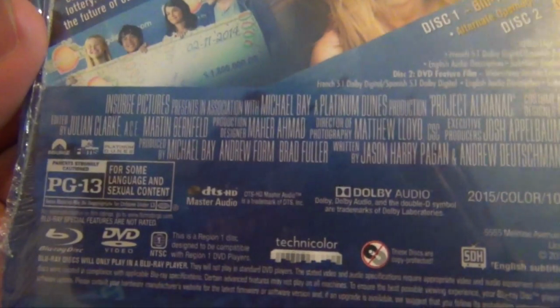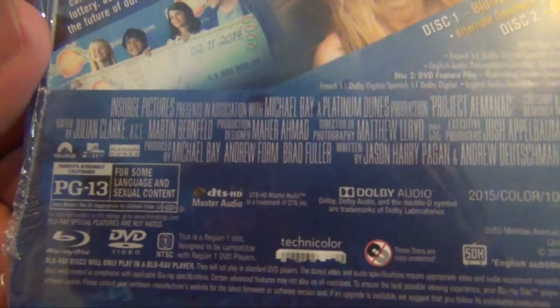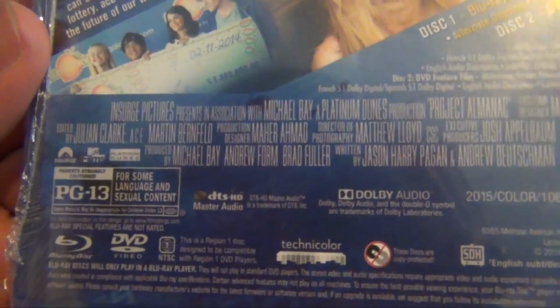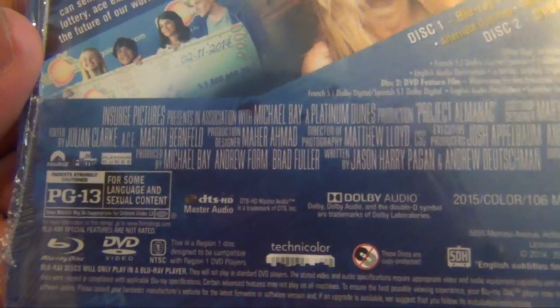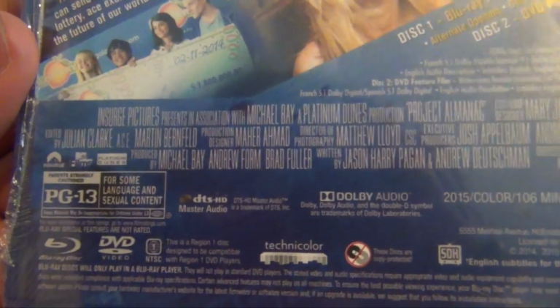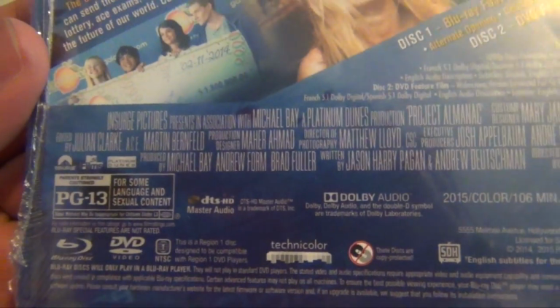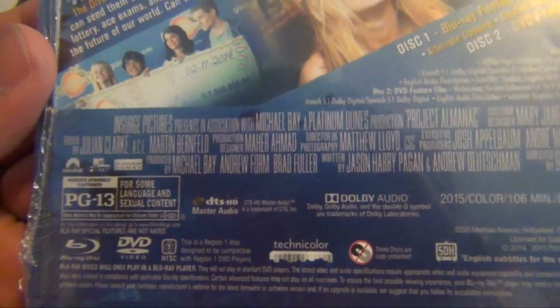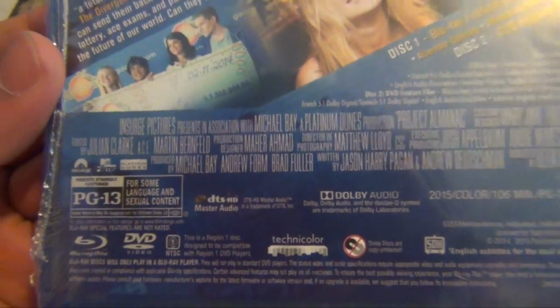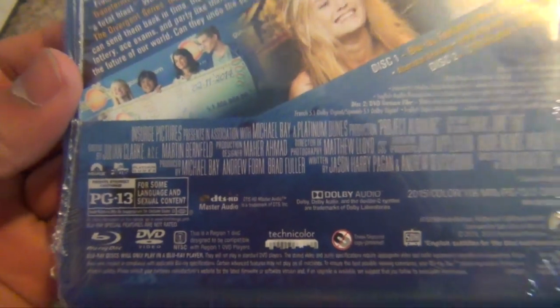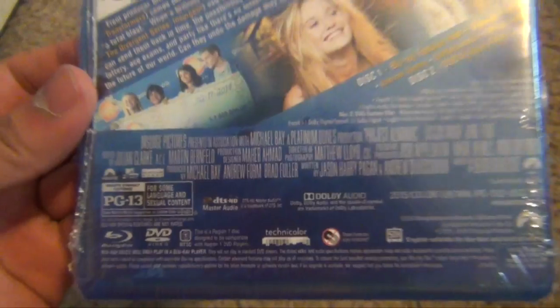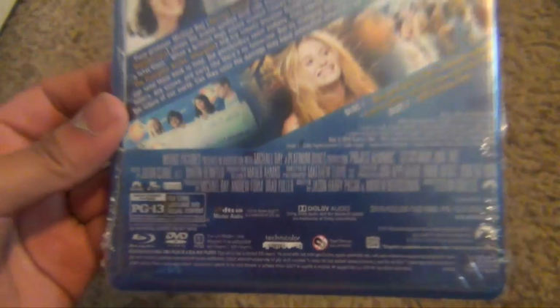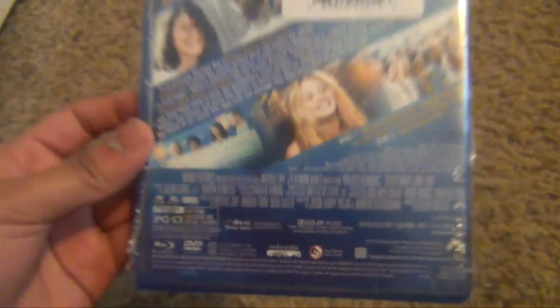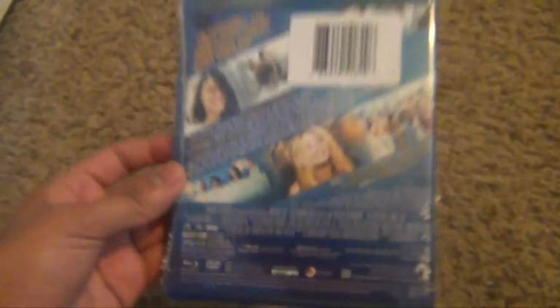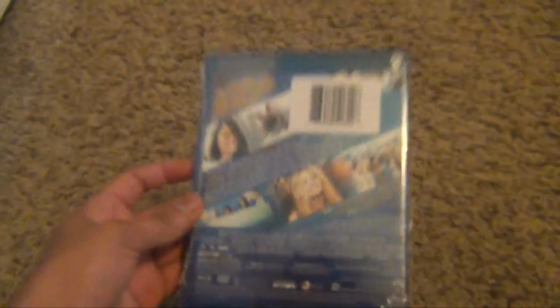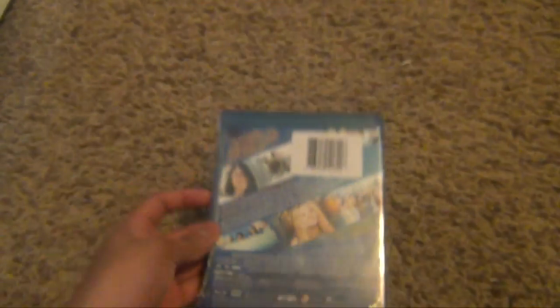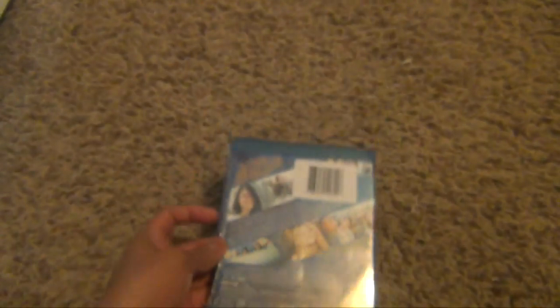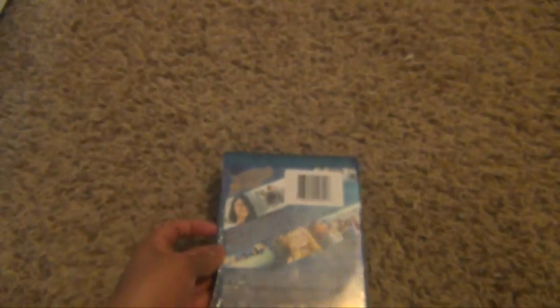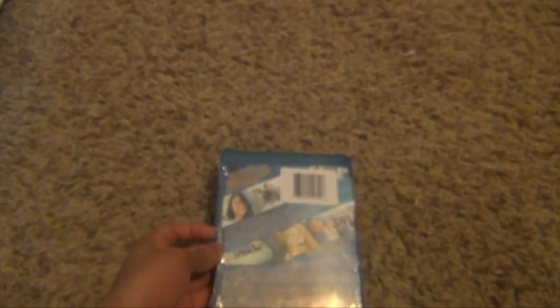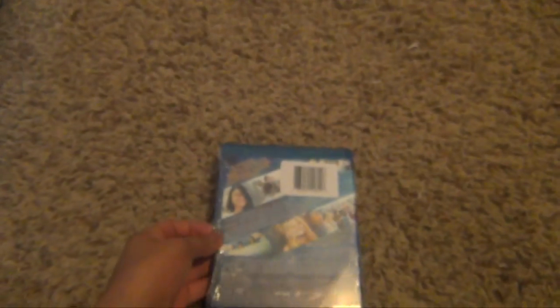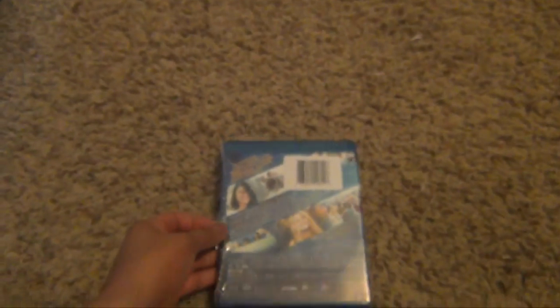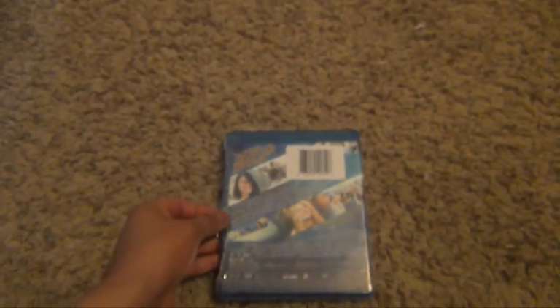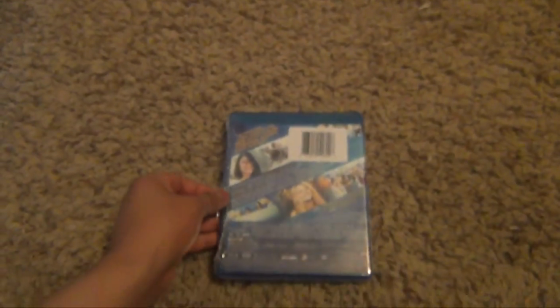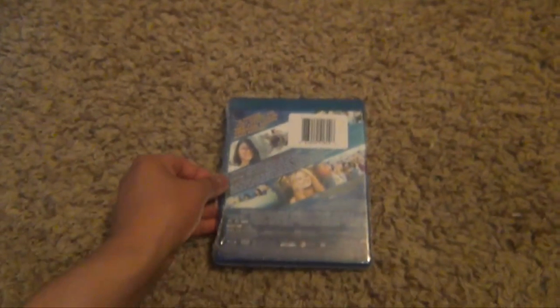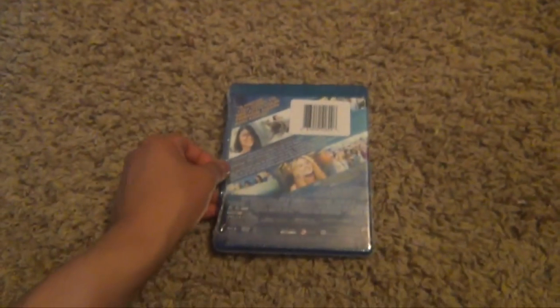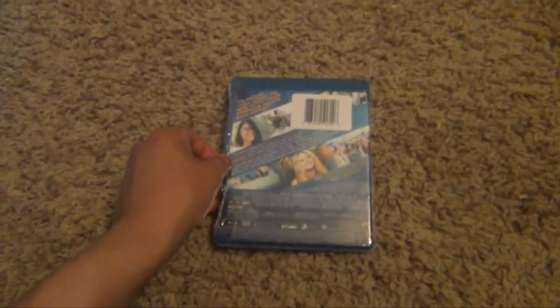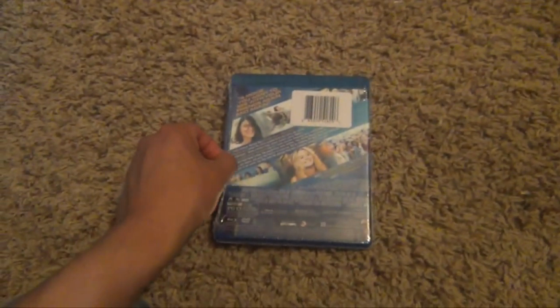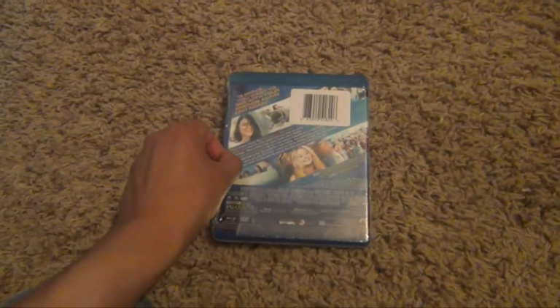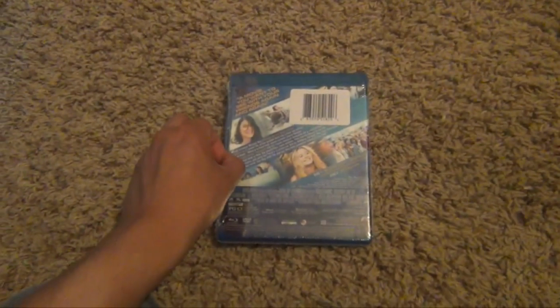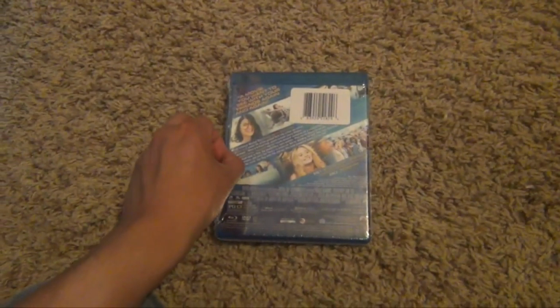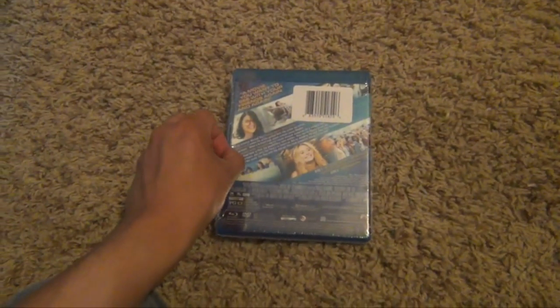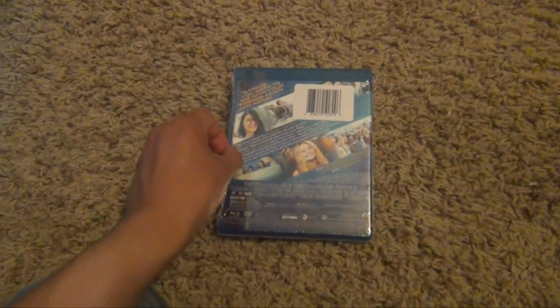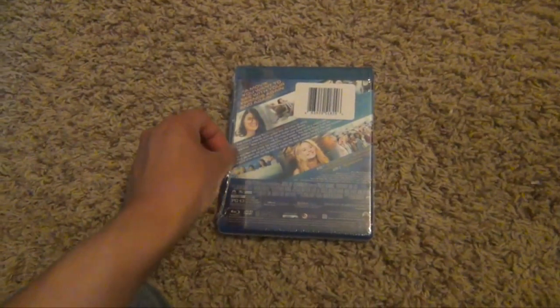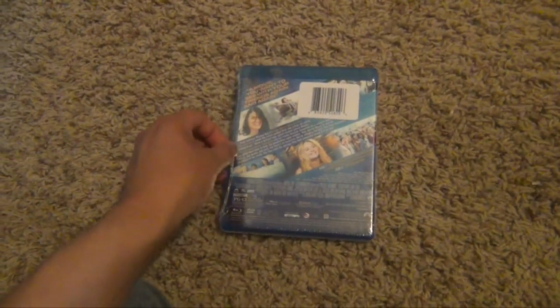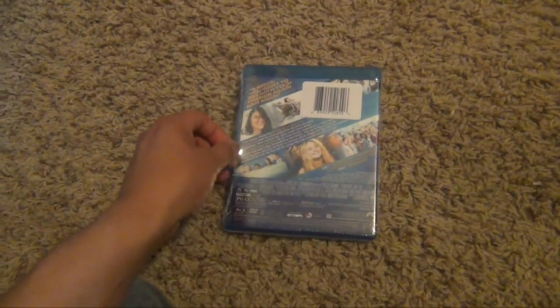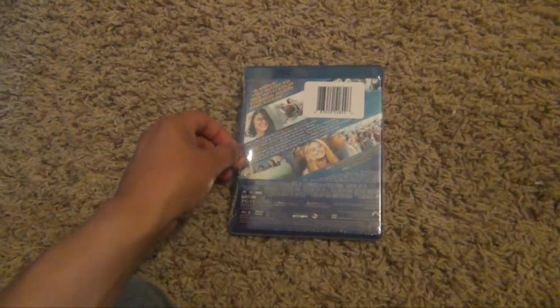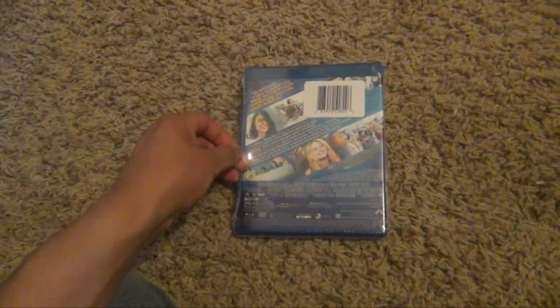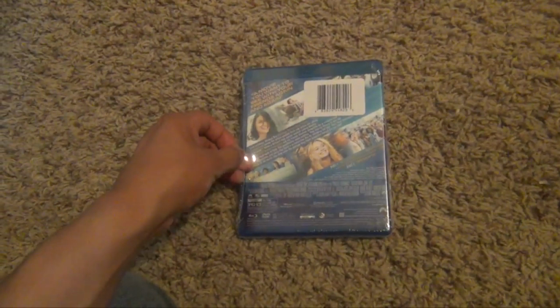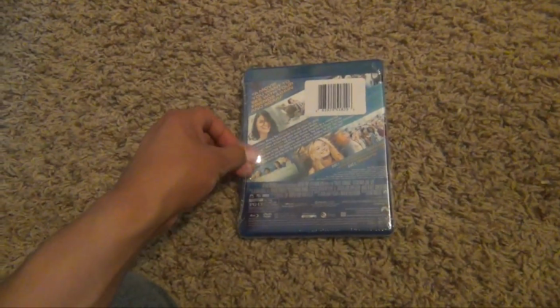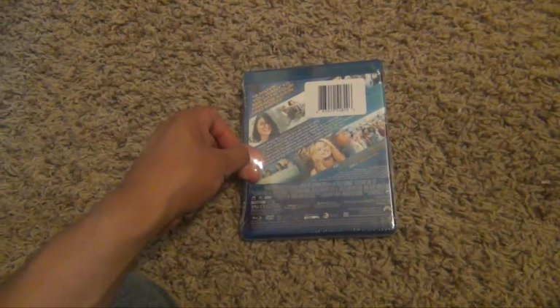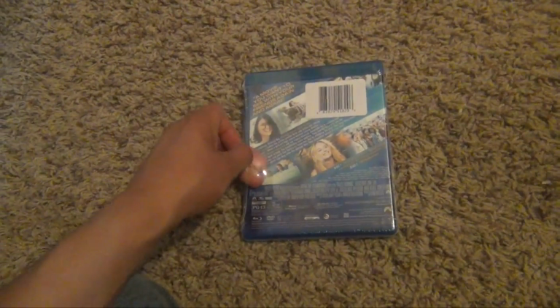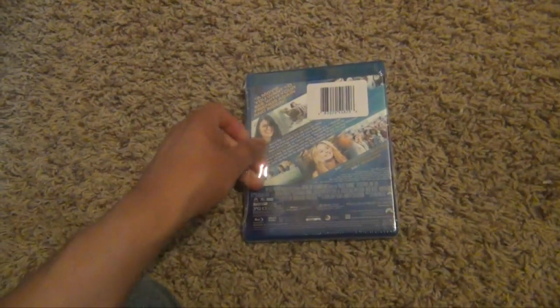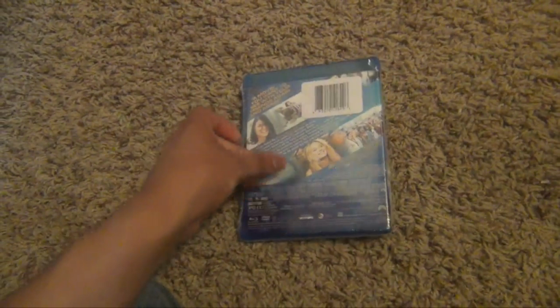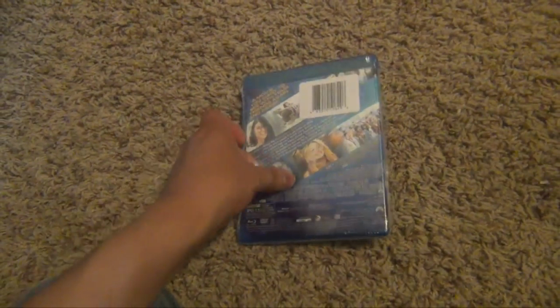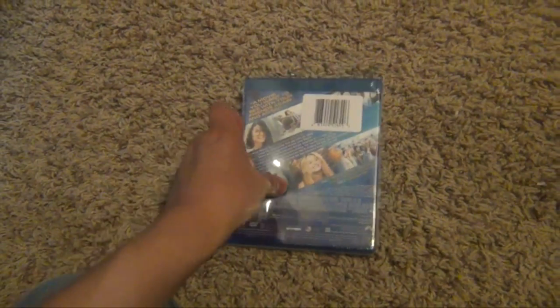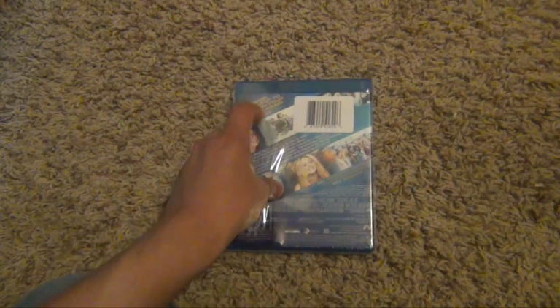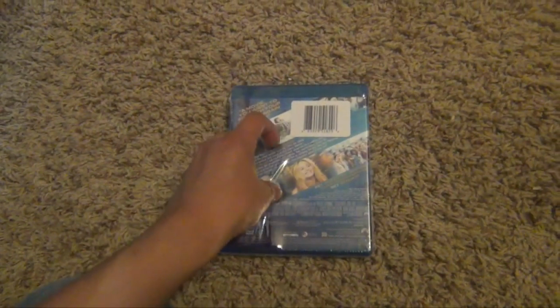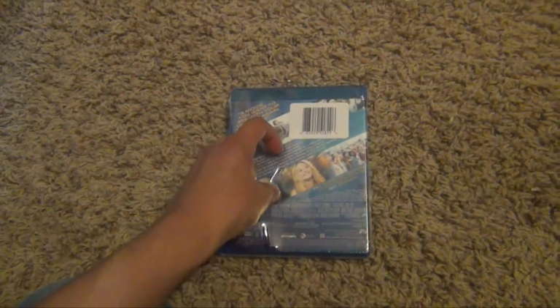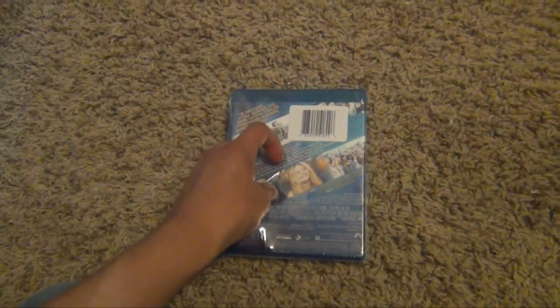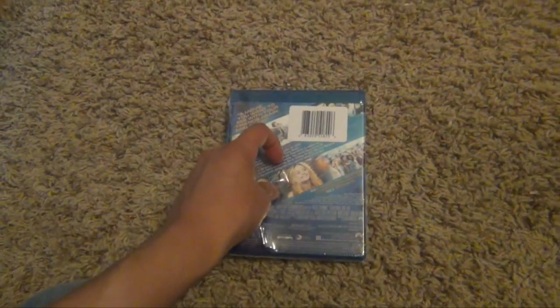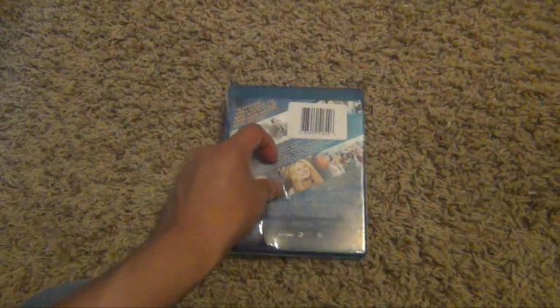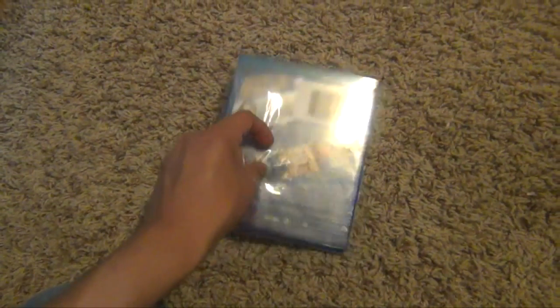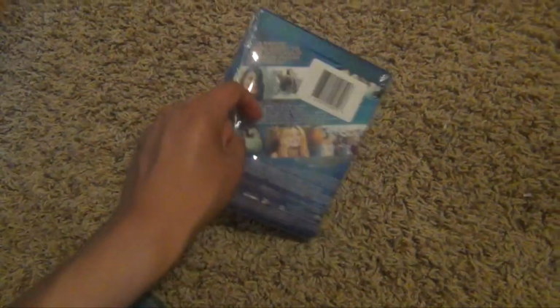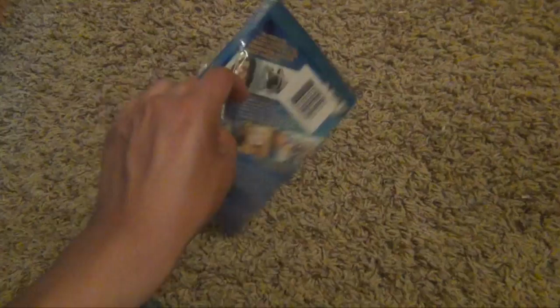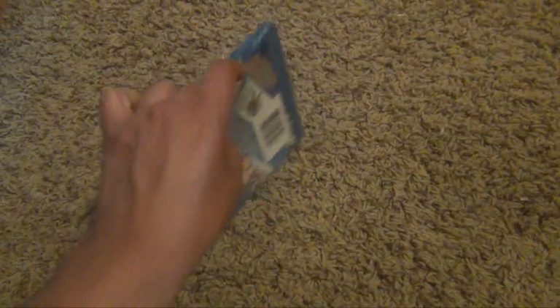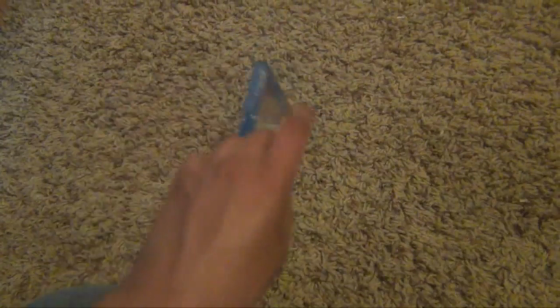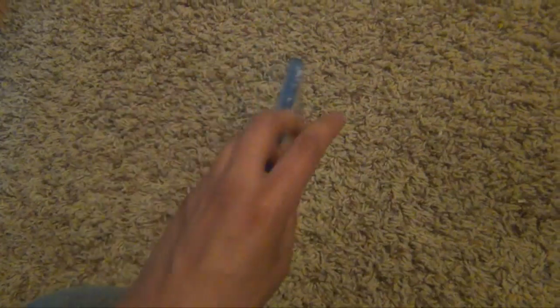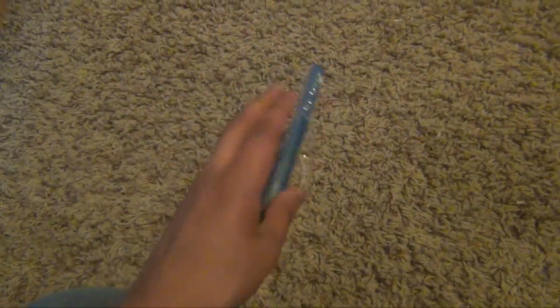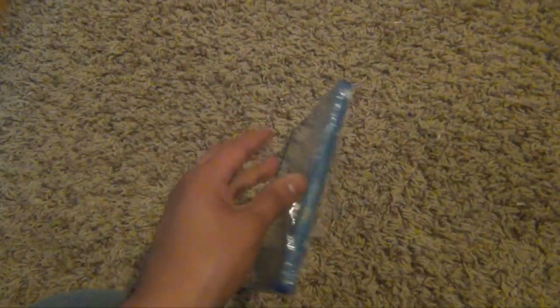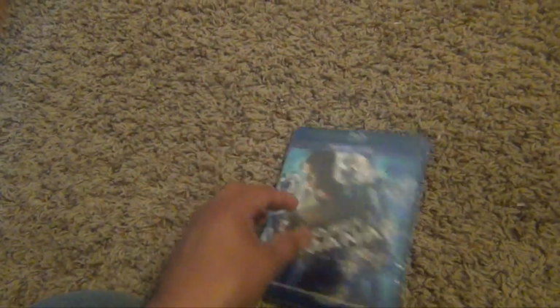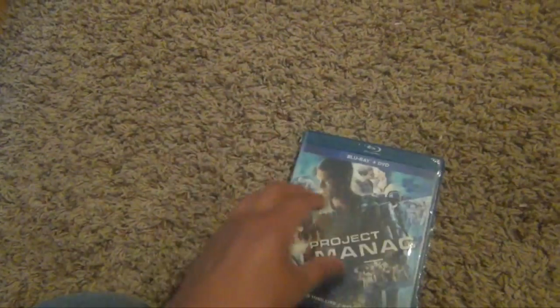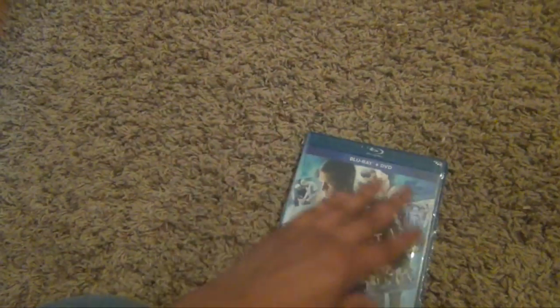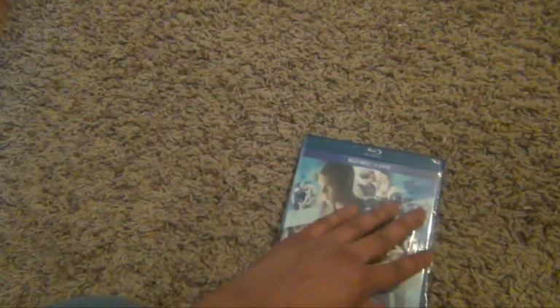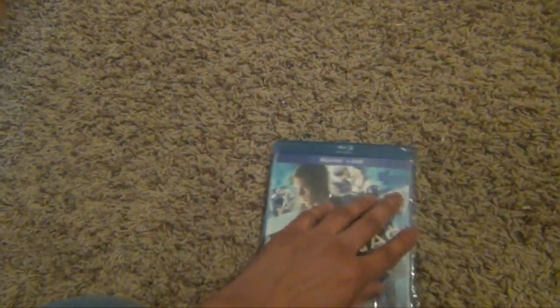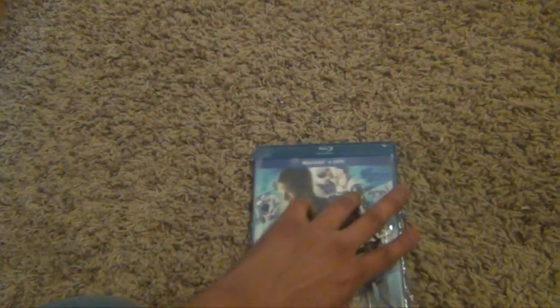One of the things that really surprised me about this movie is that I actually like it and it's produced by Michael Bay. That was a surprise.